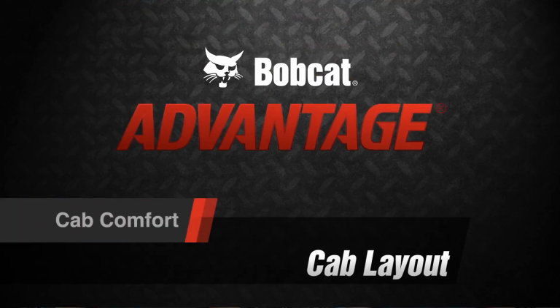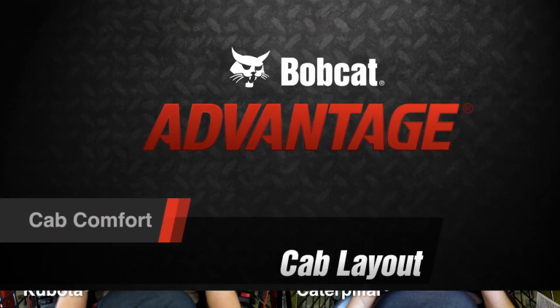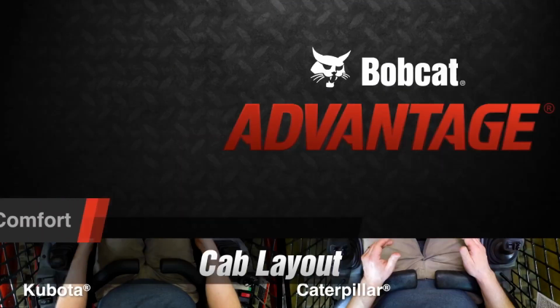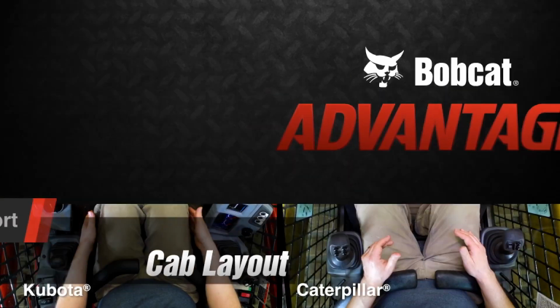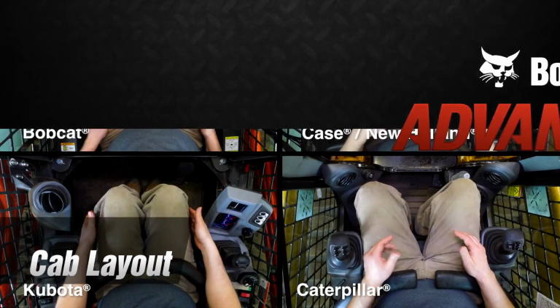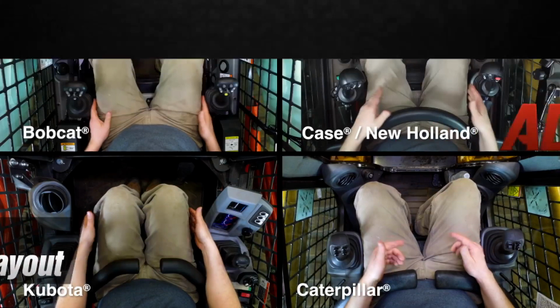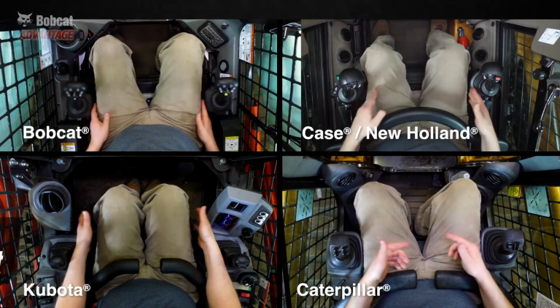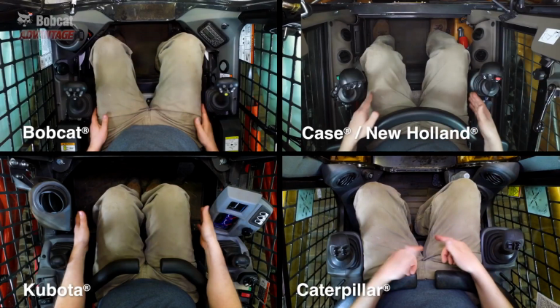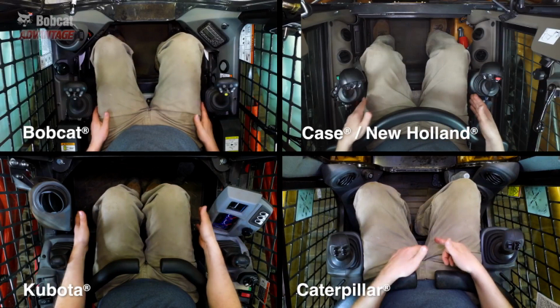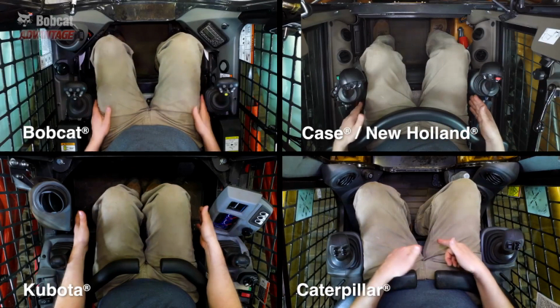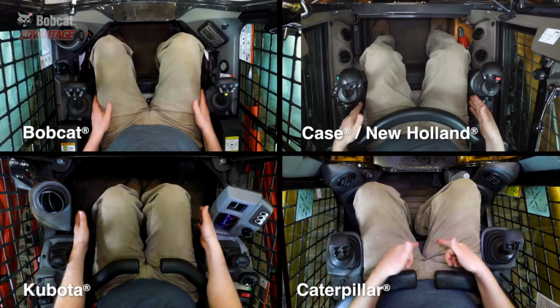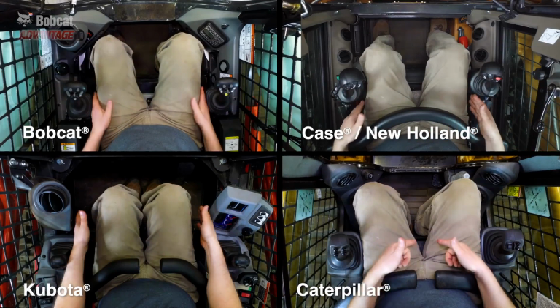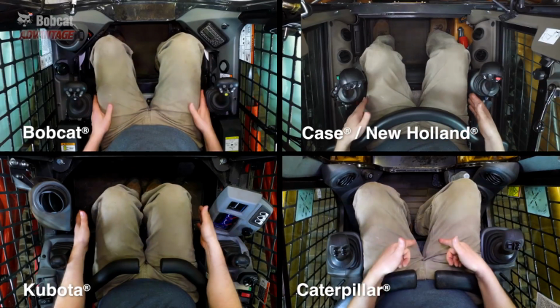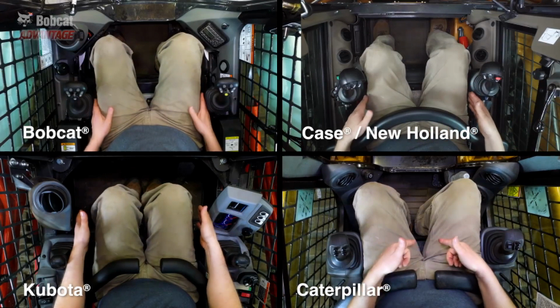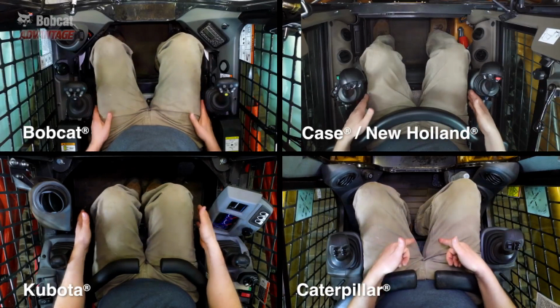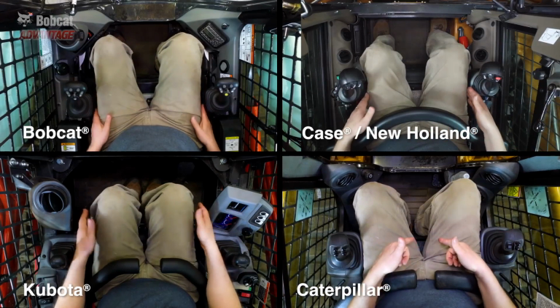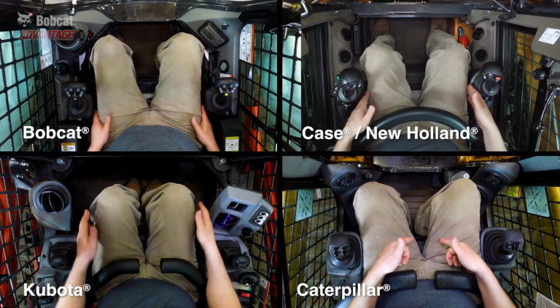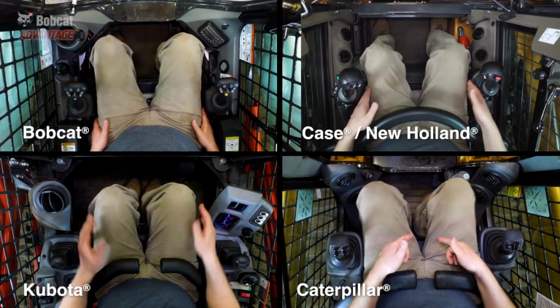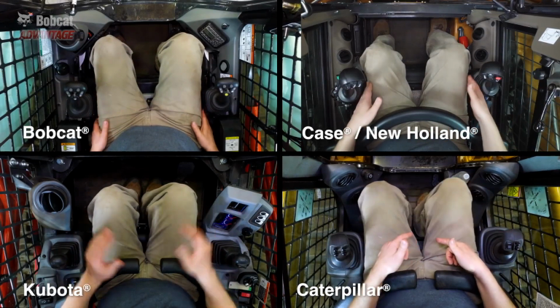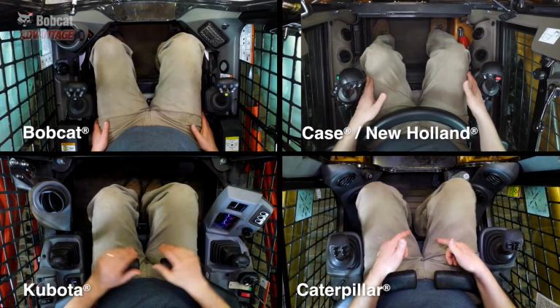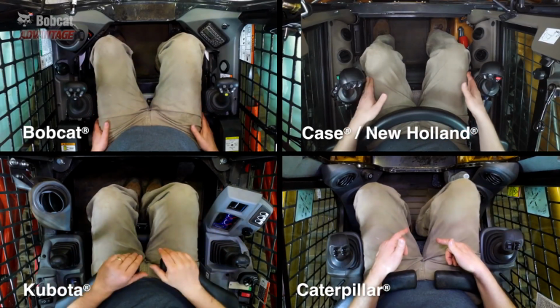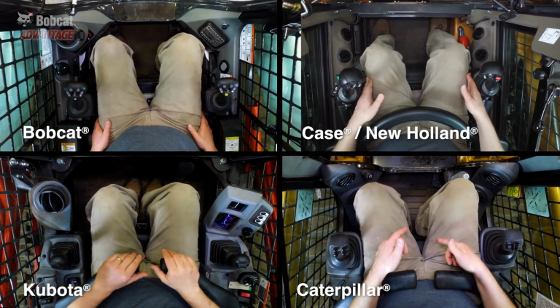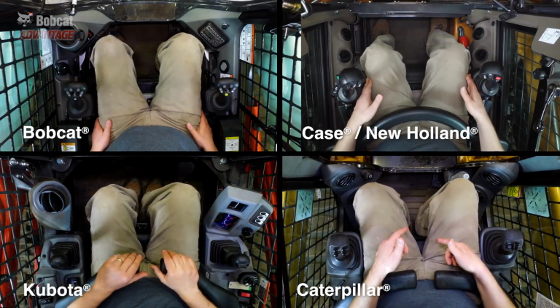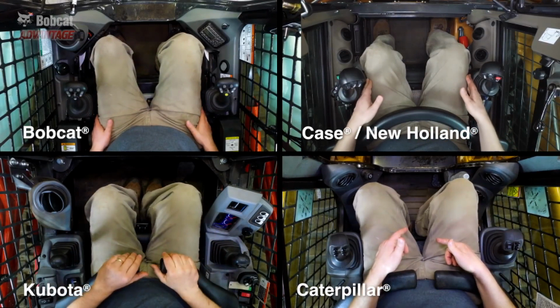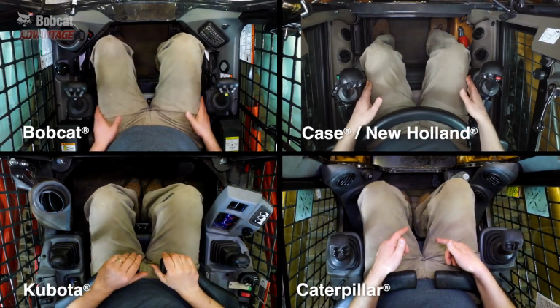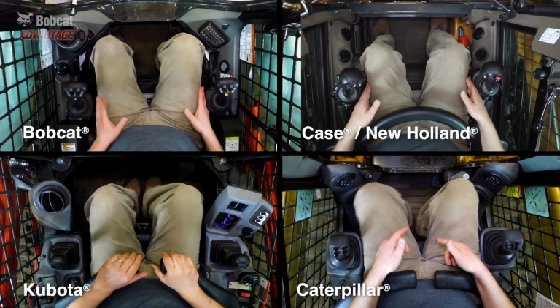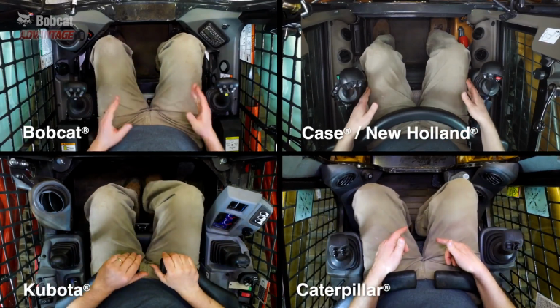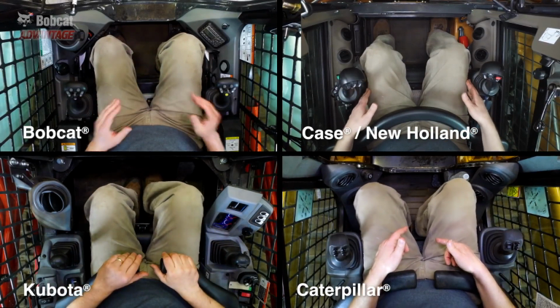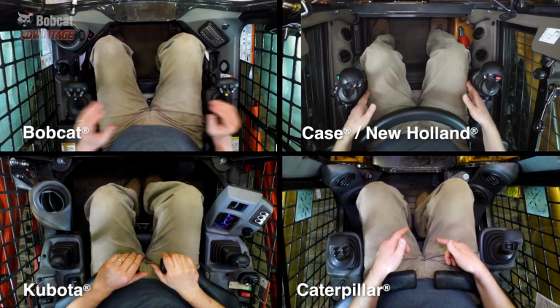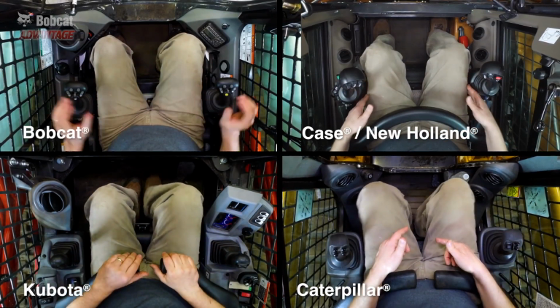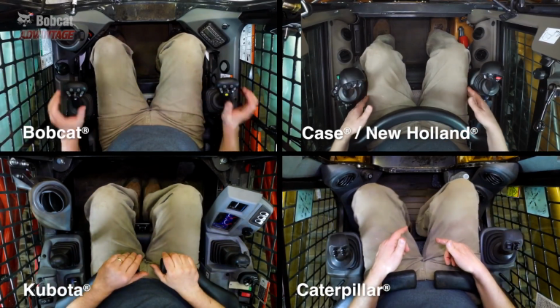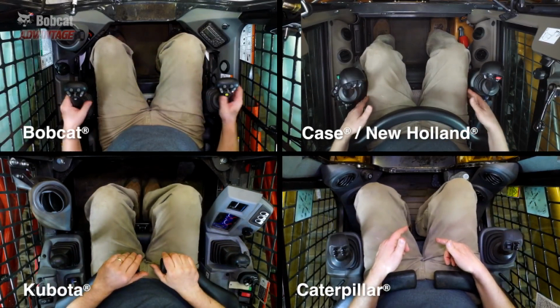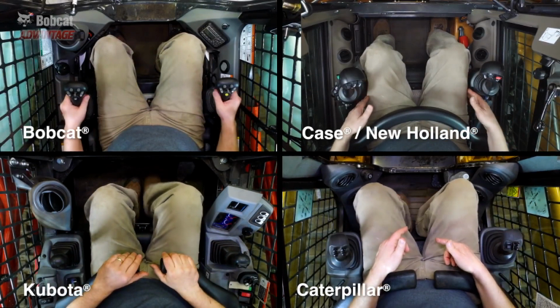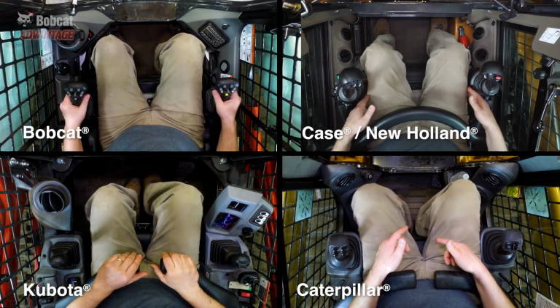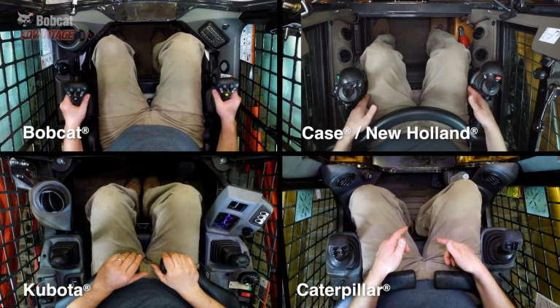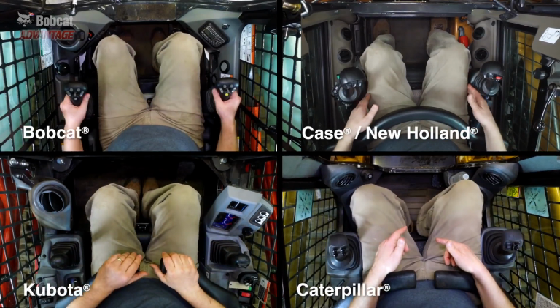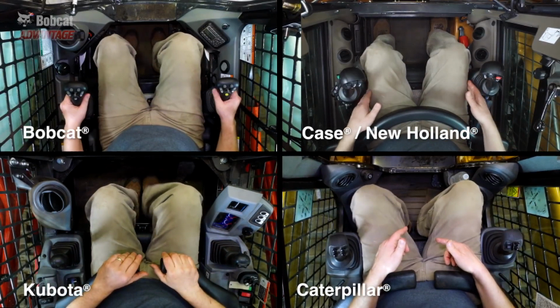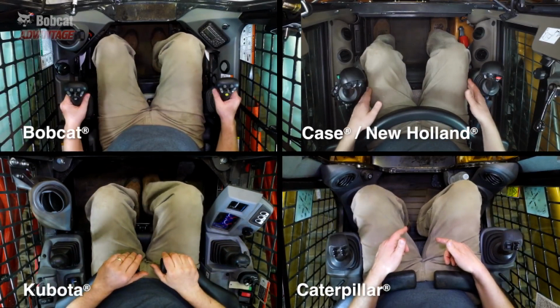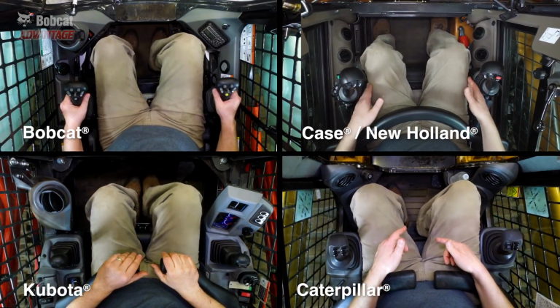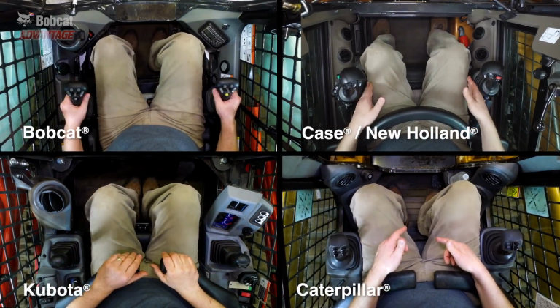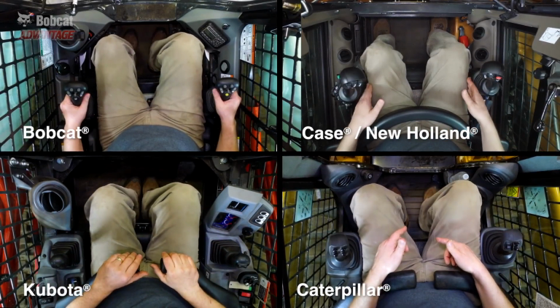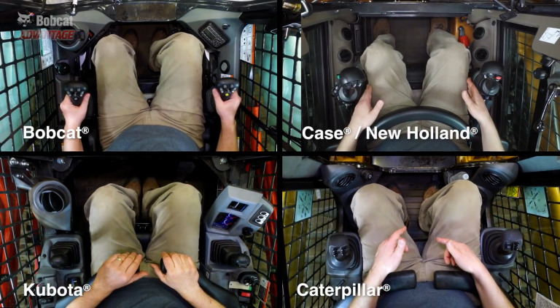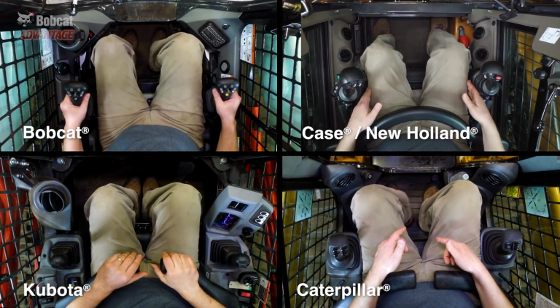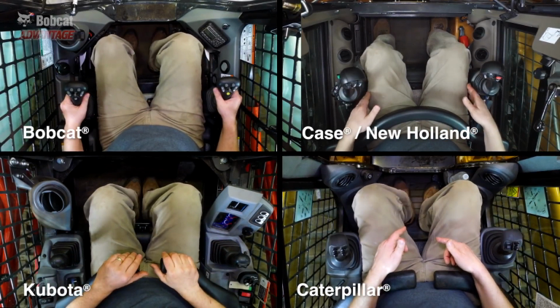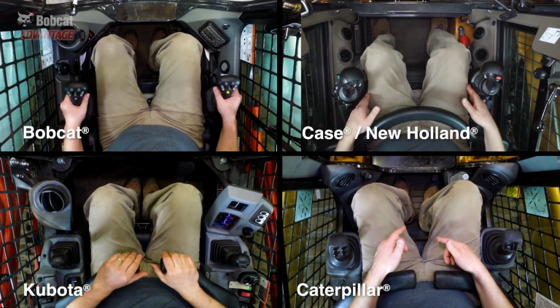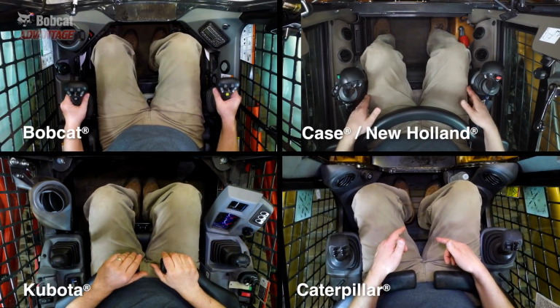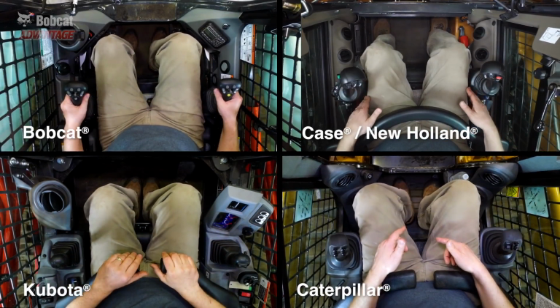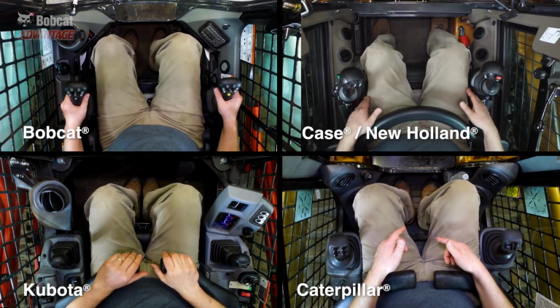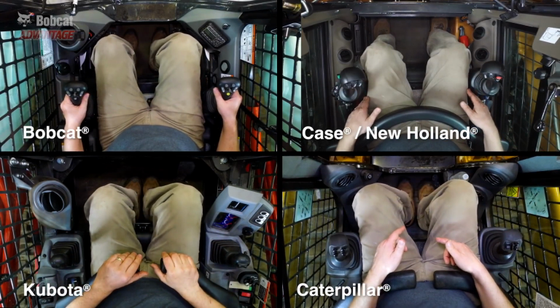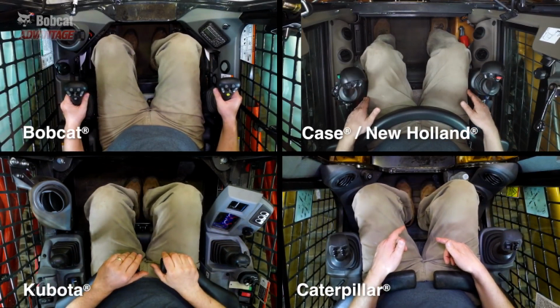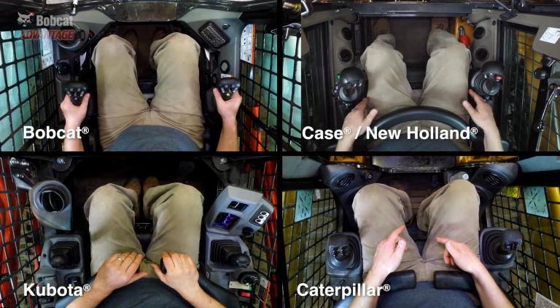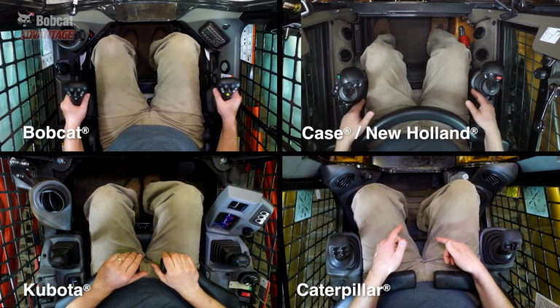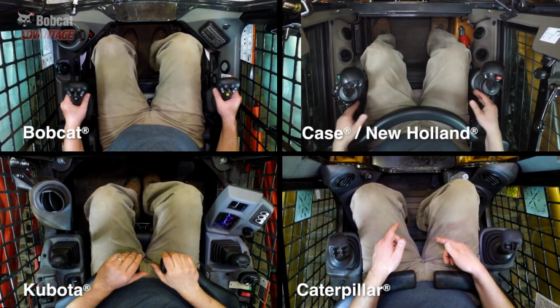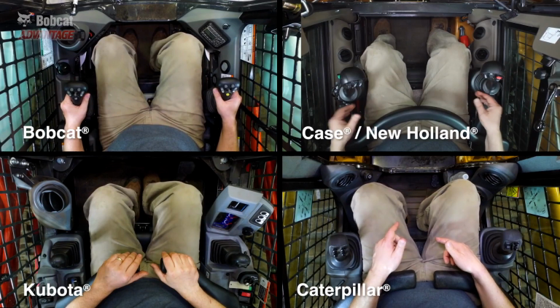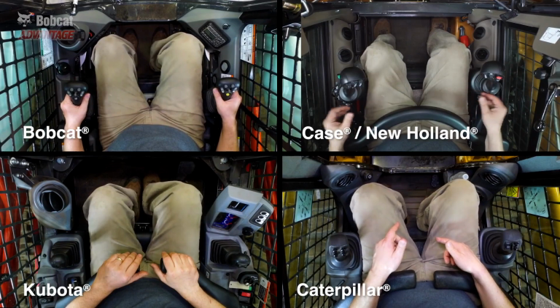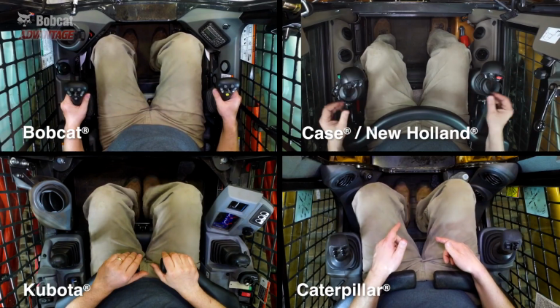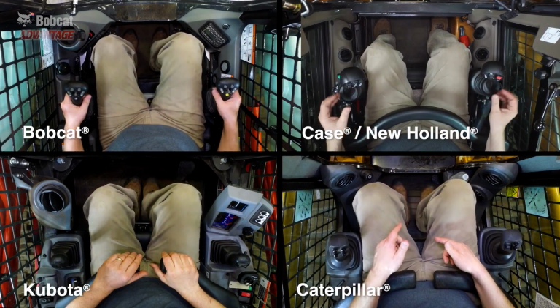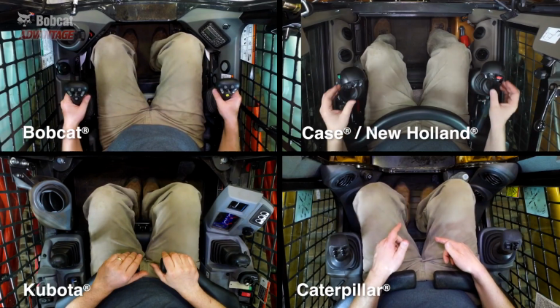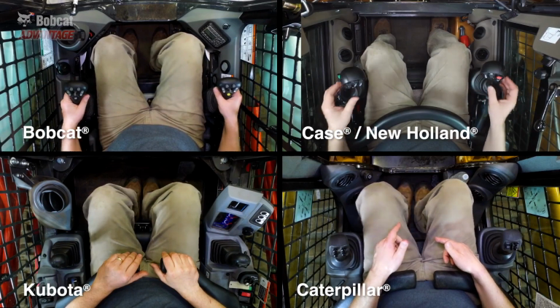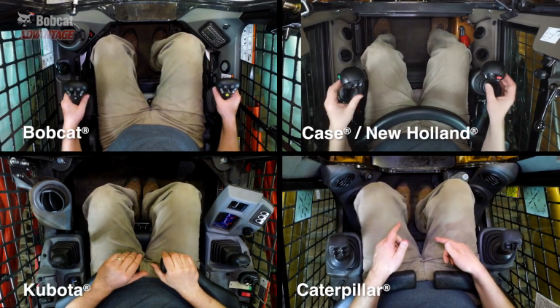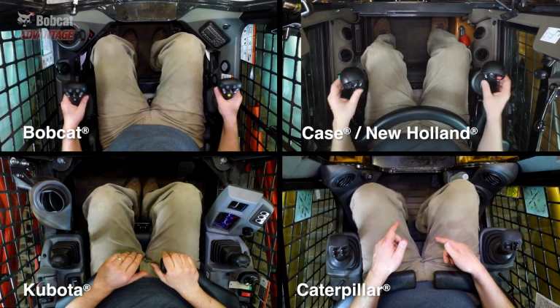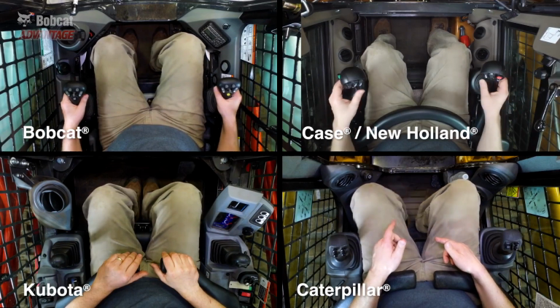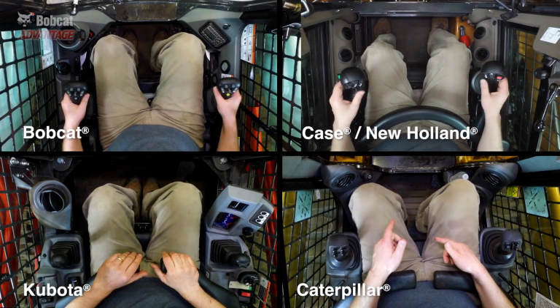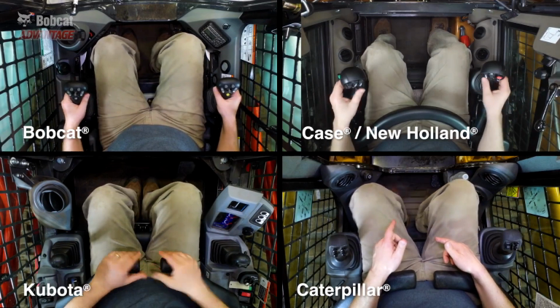We placed a large operator in every cab to show you just how different these loaders are when it comes to cab comfort.